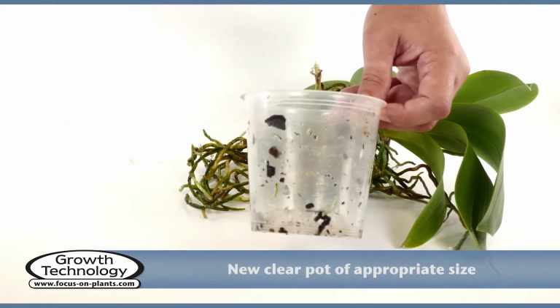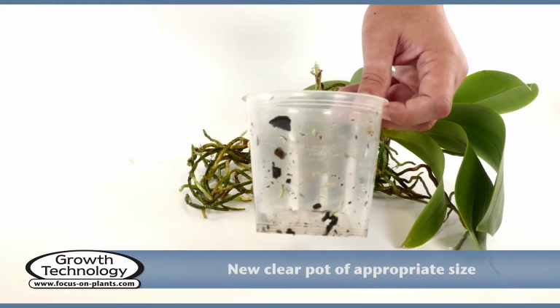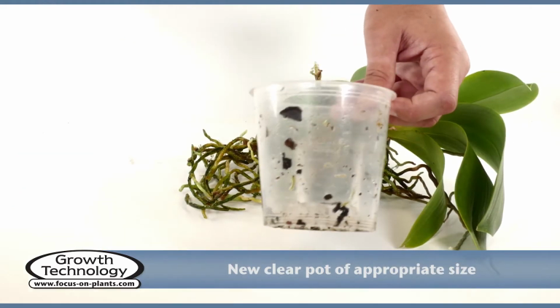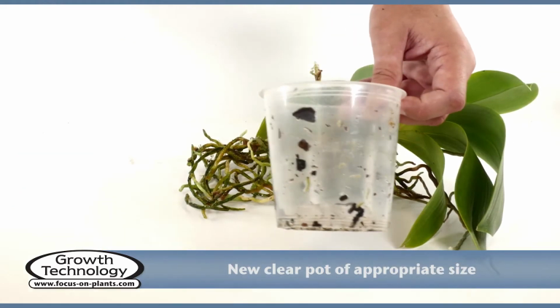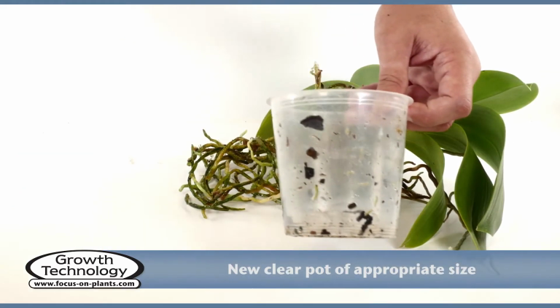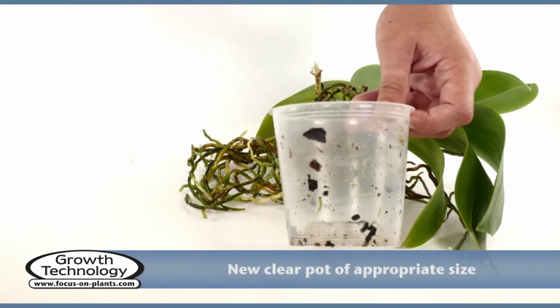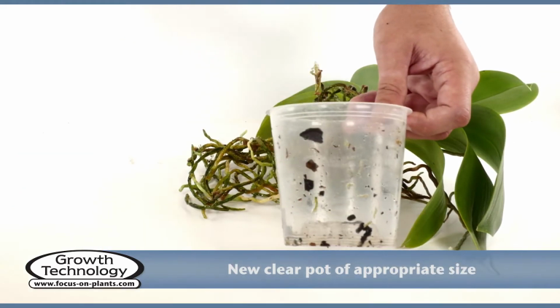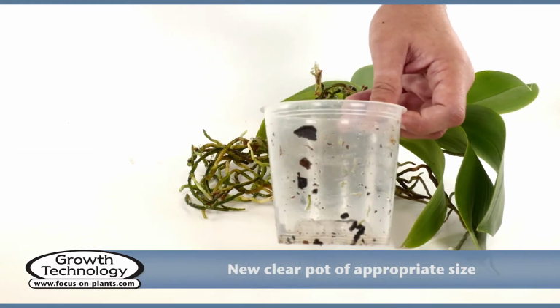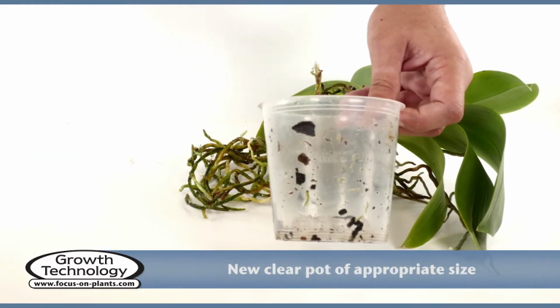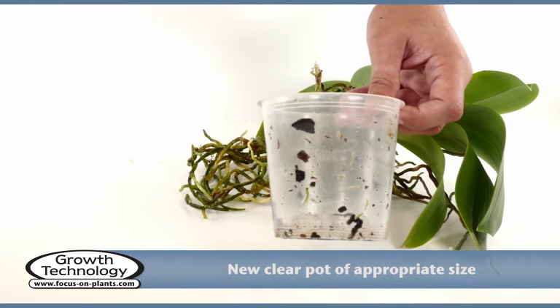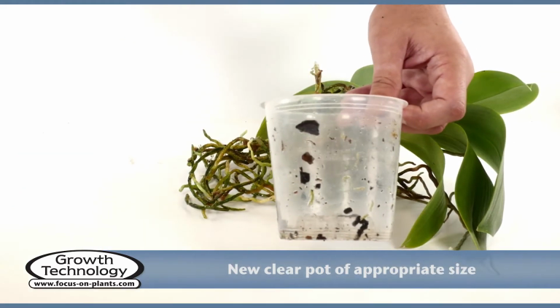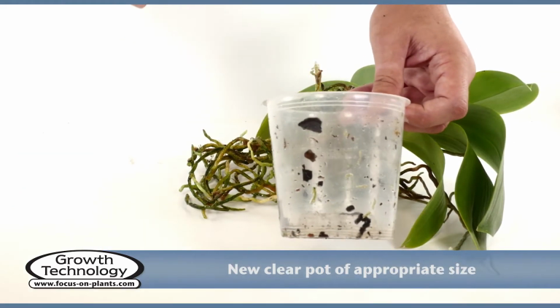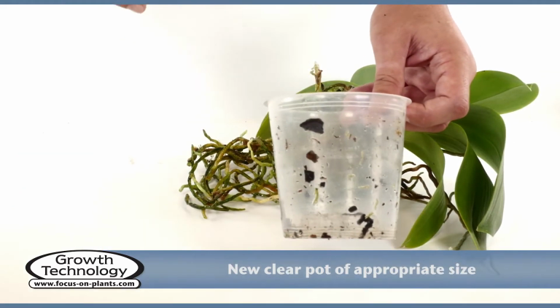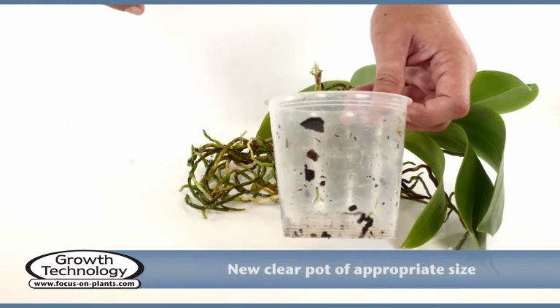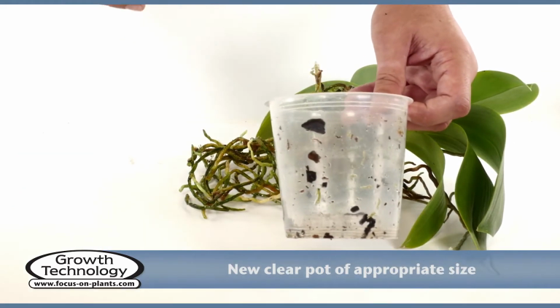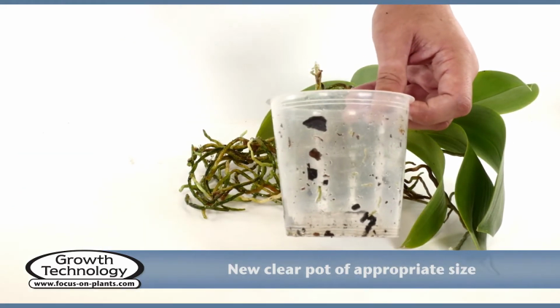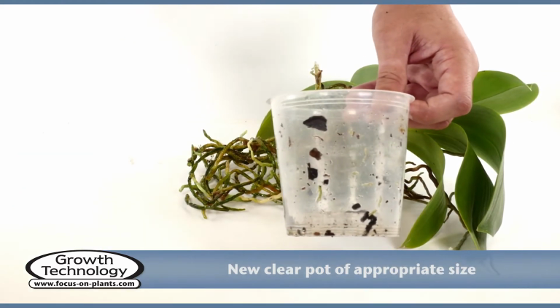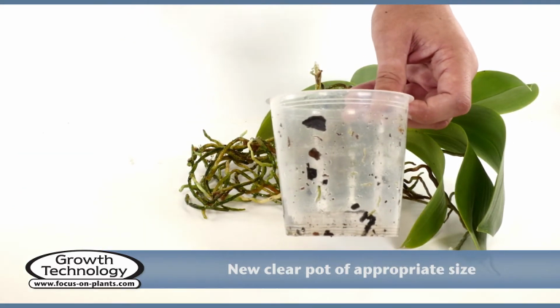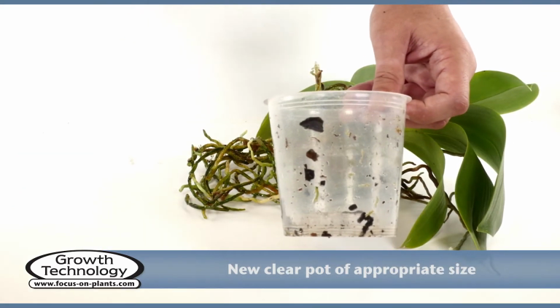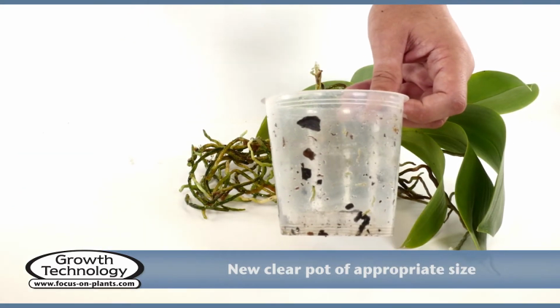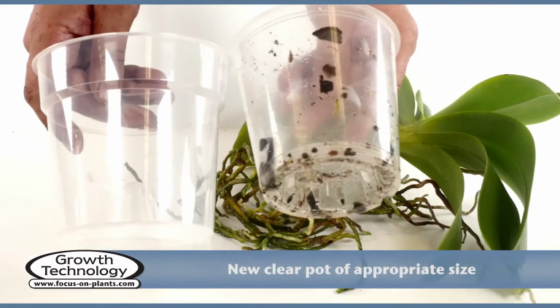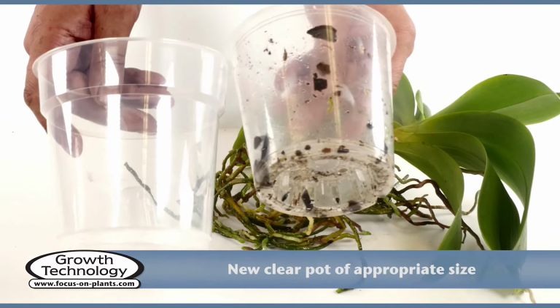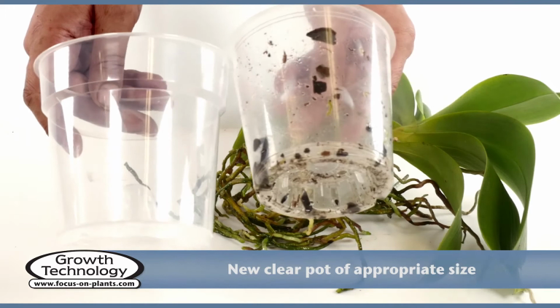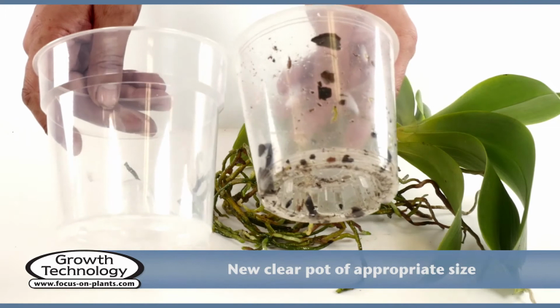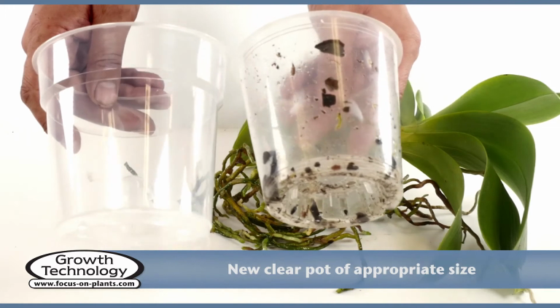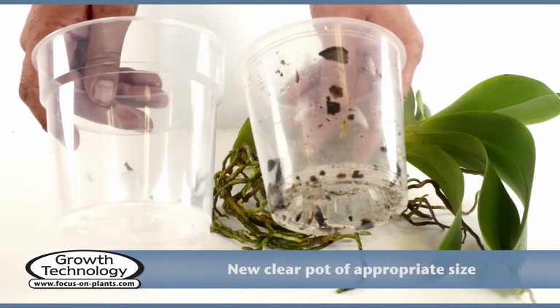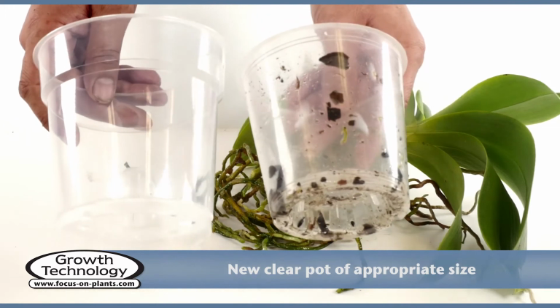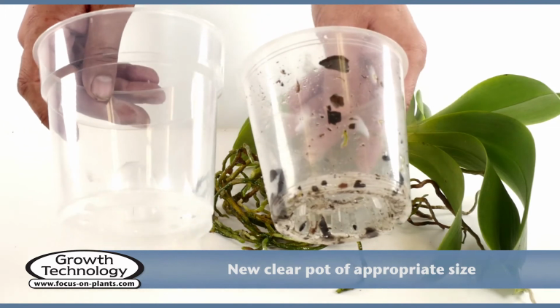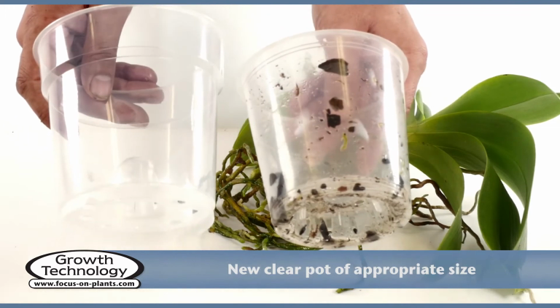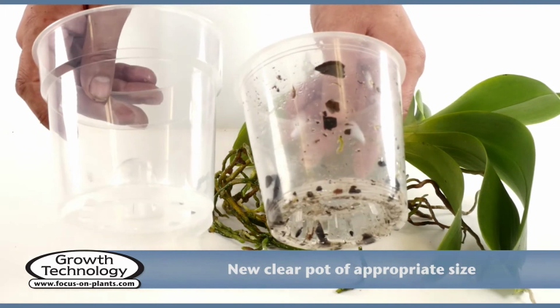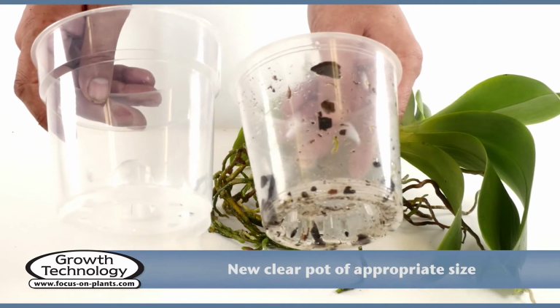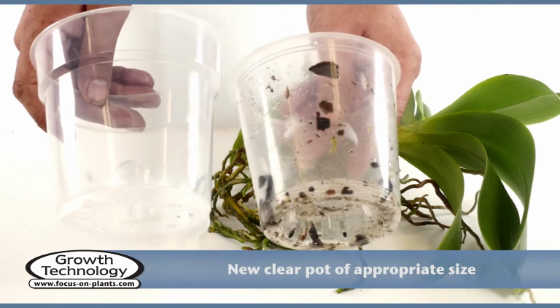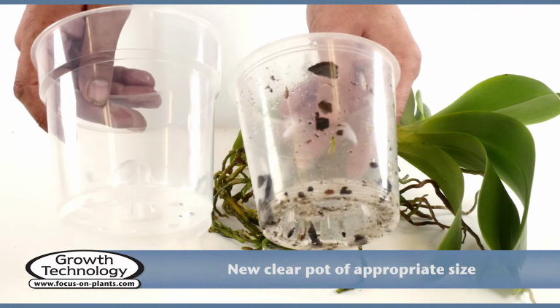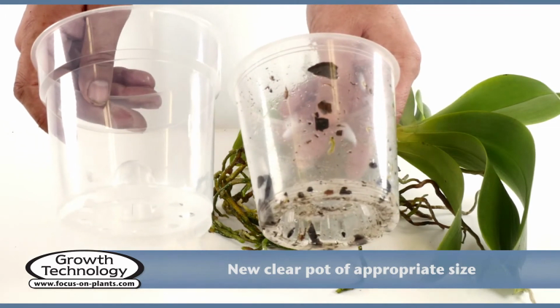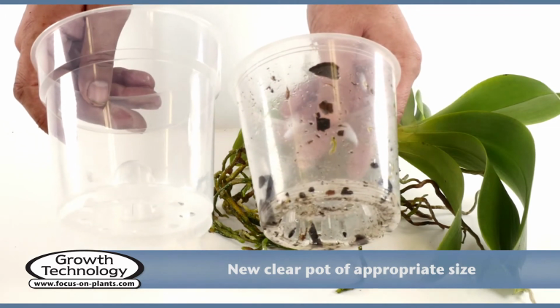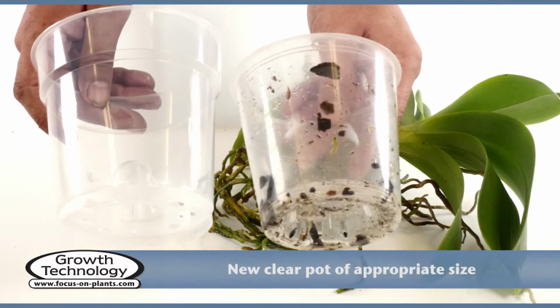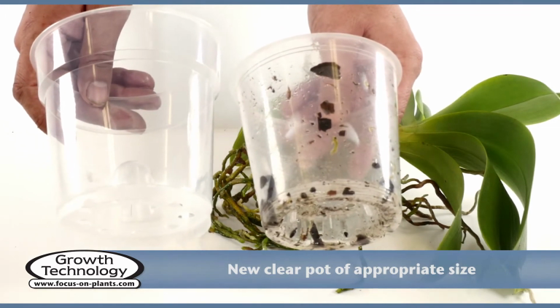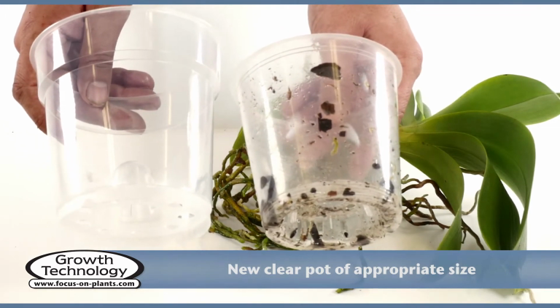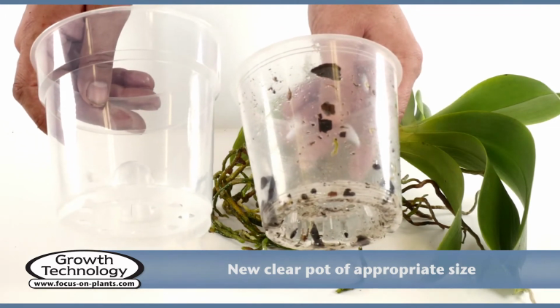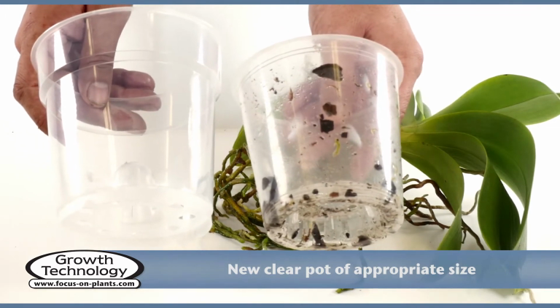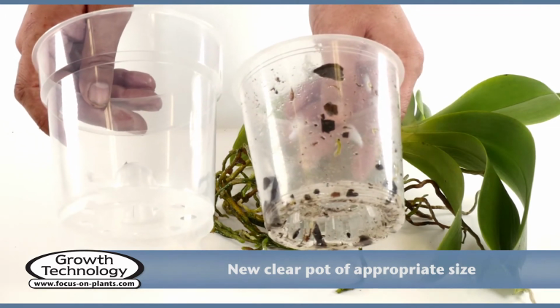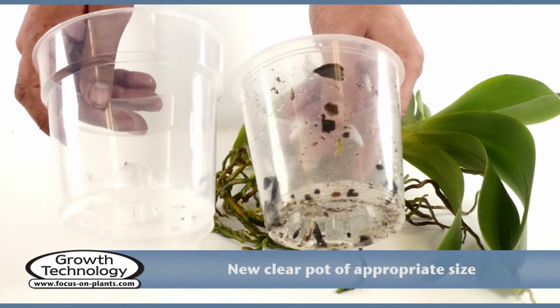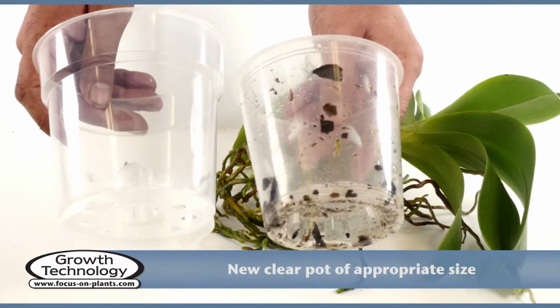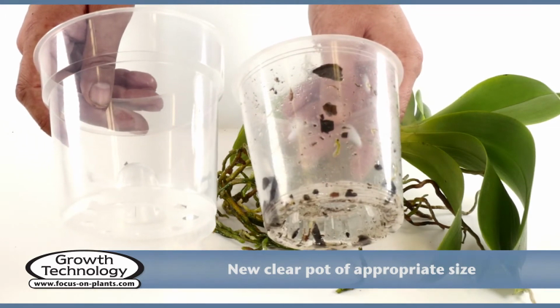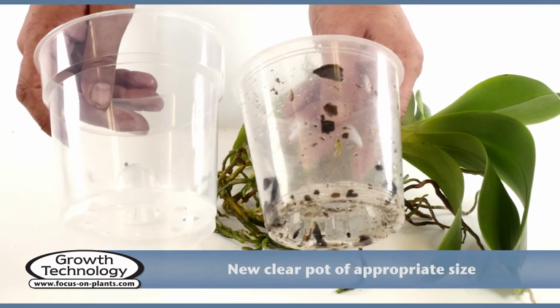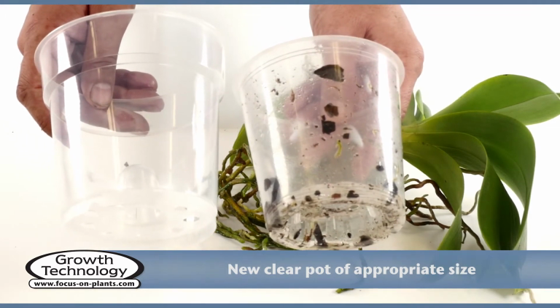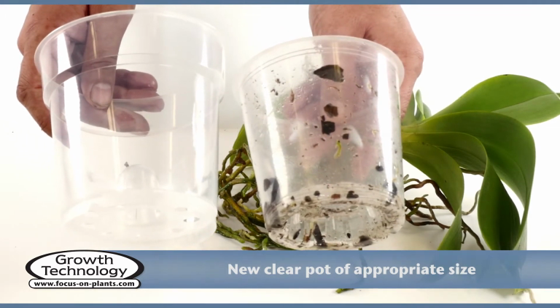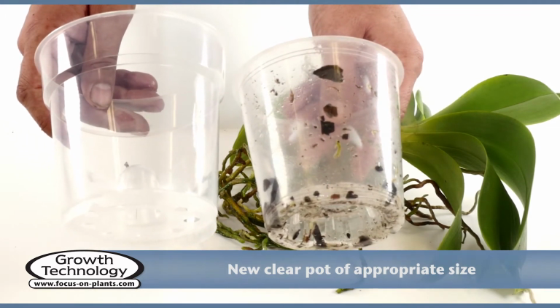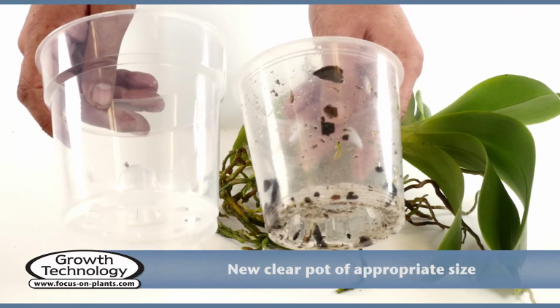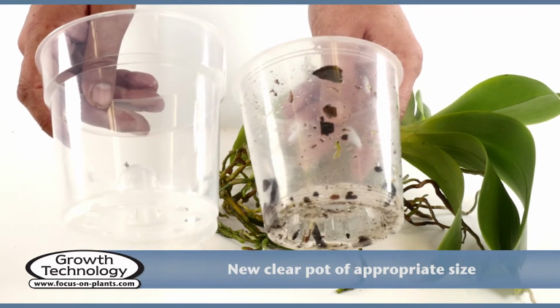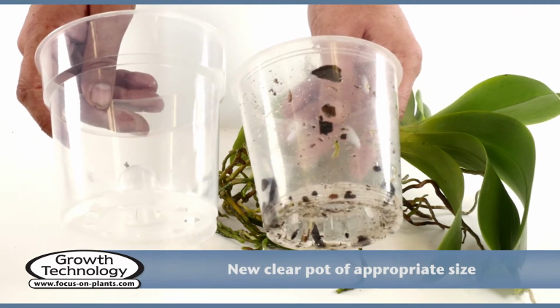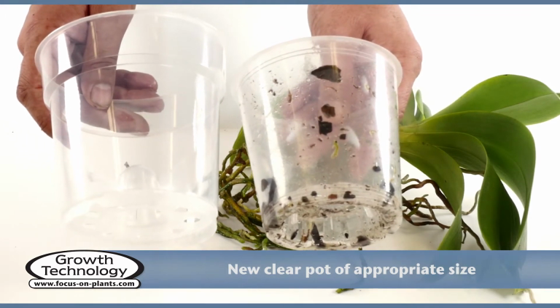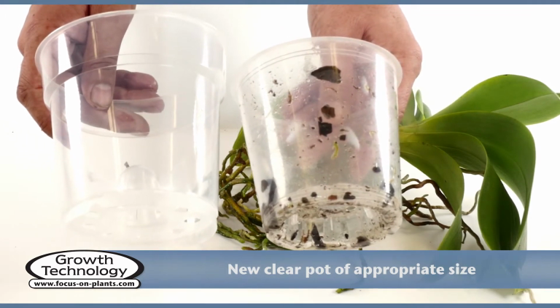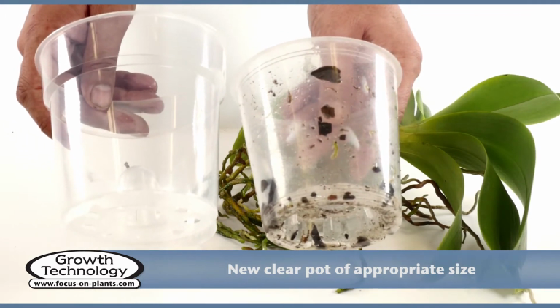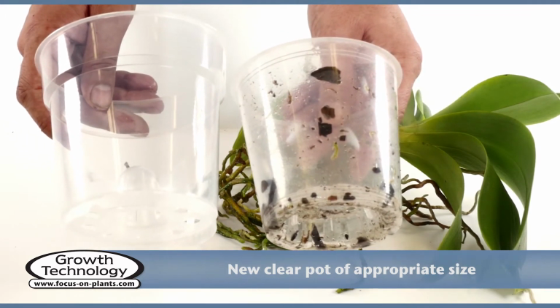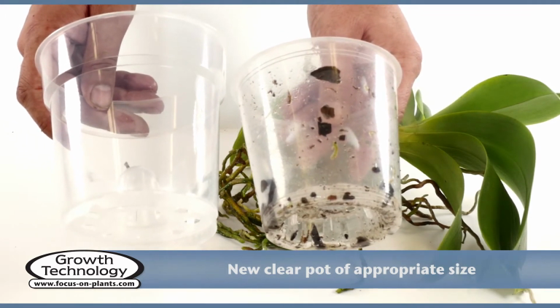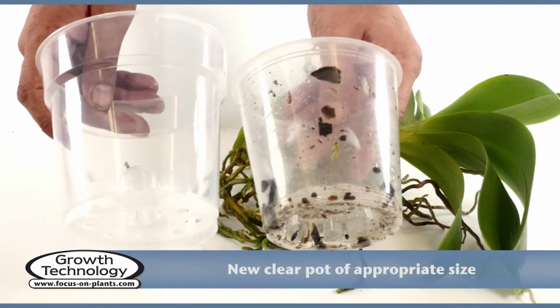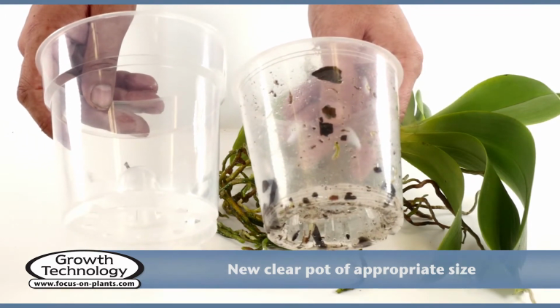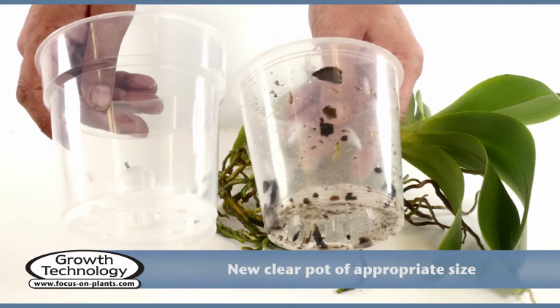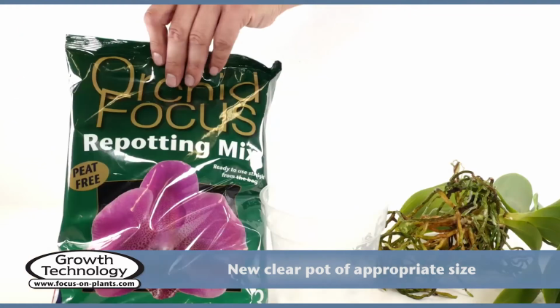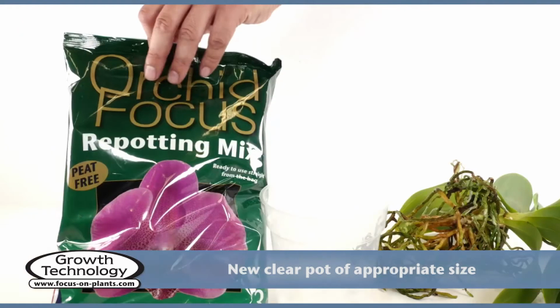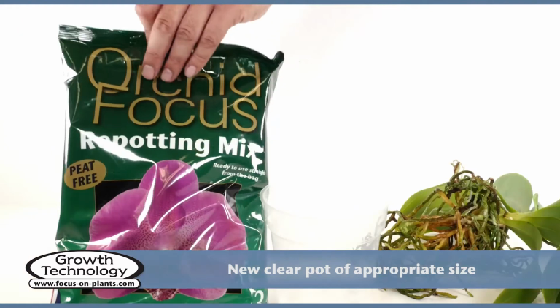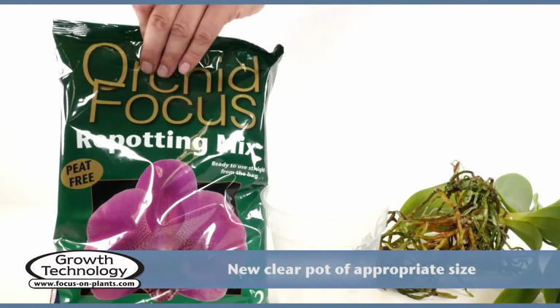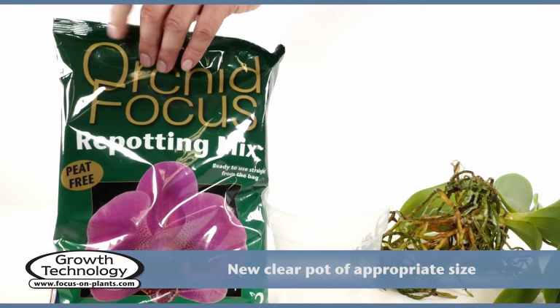You will need a new pot one size larger than the old one, or you might need to use a pot of the same size if you remove a lot of roots.